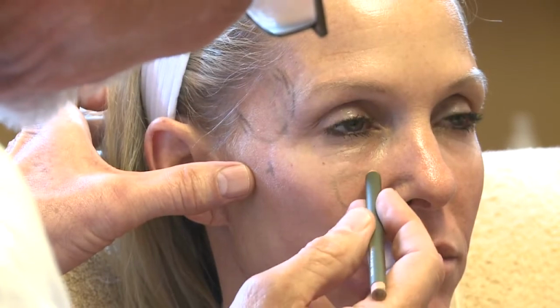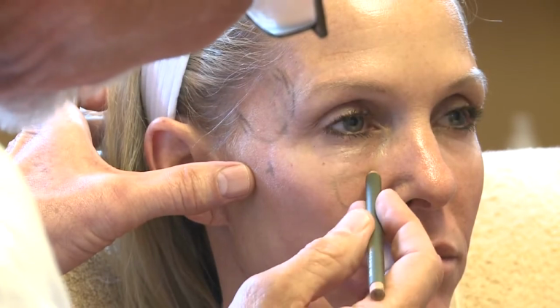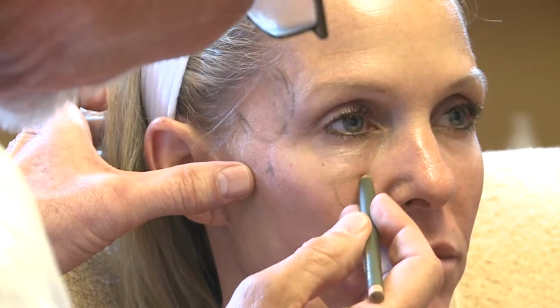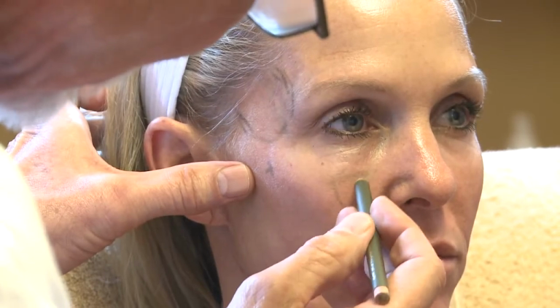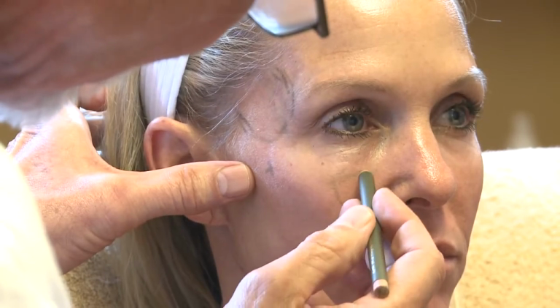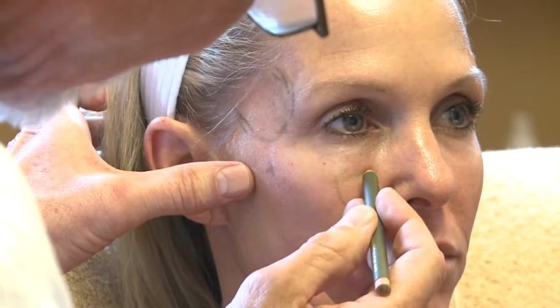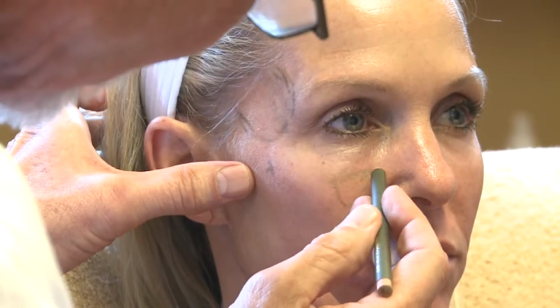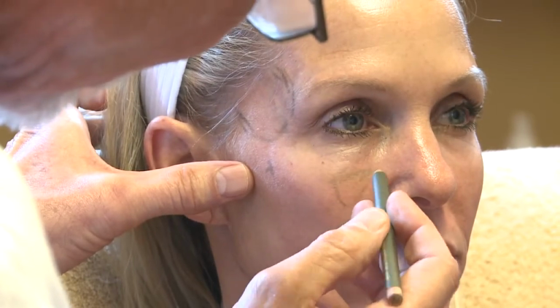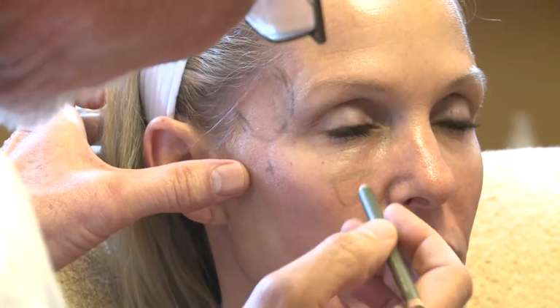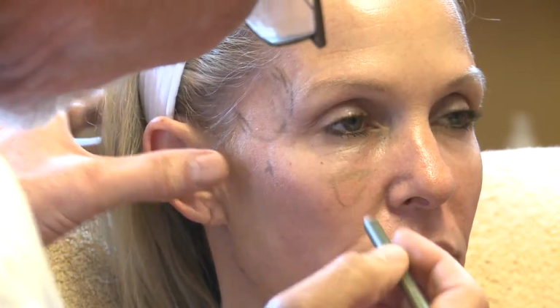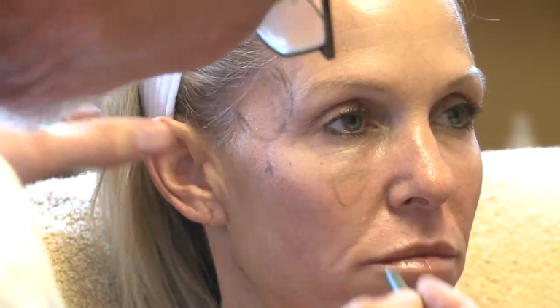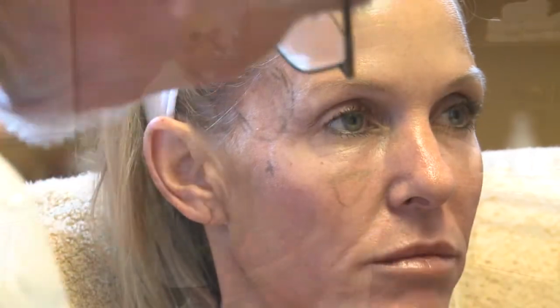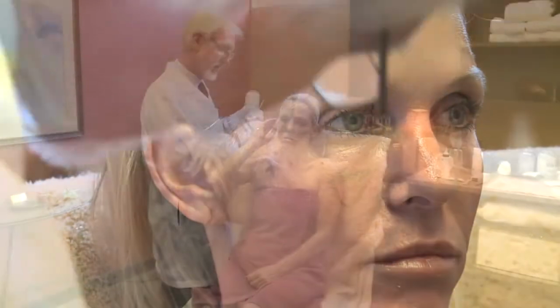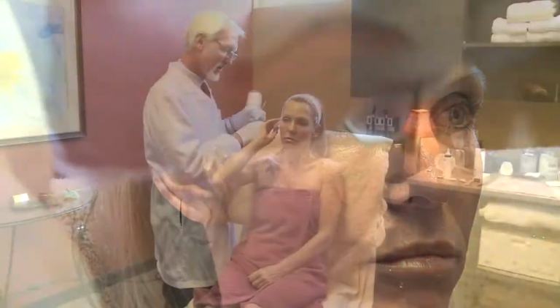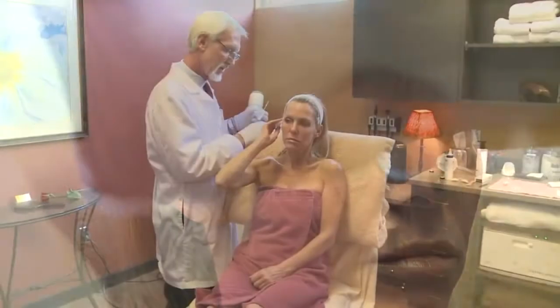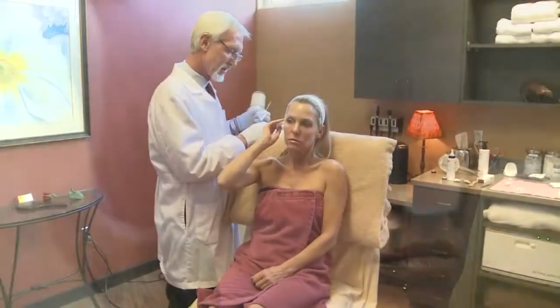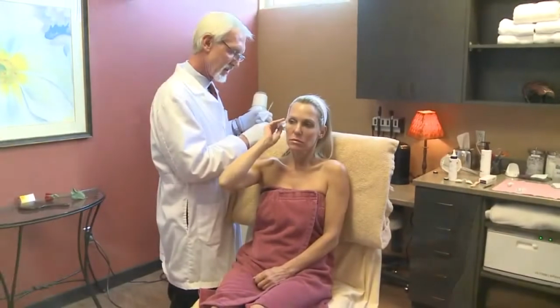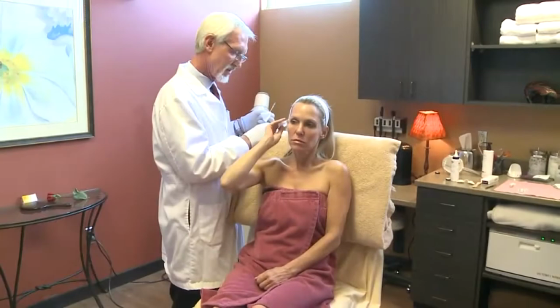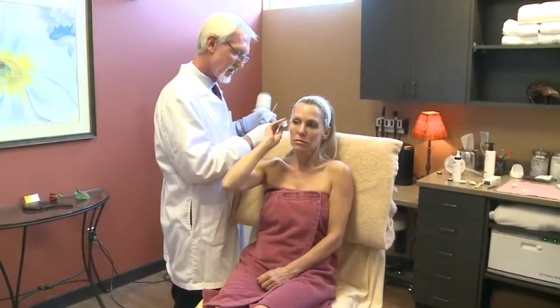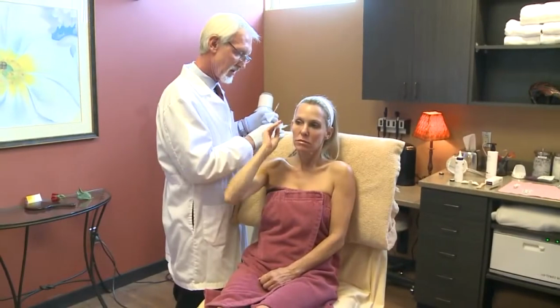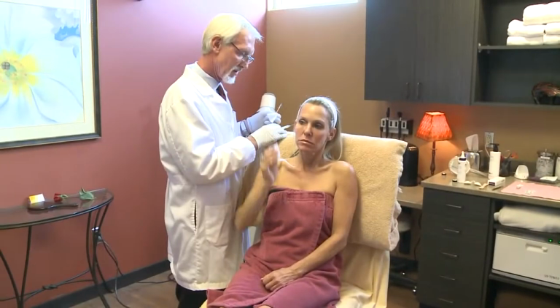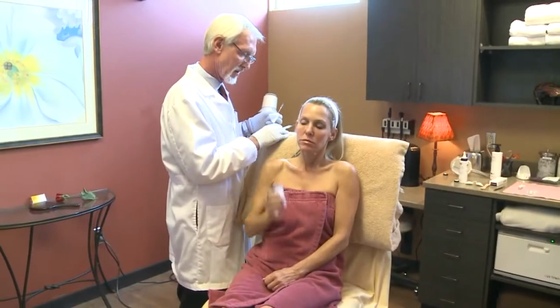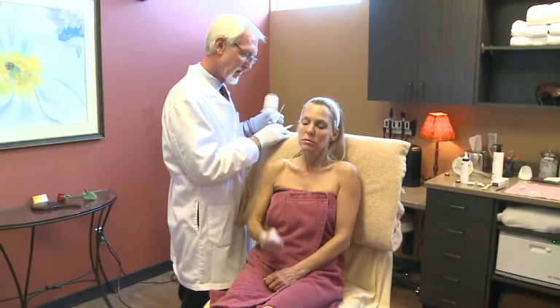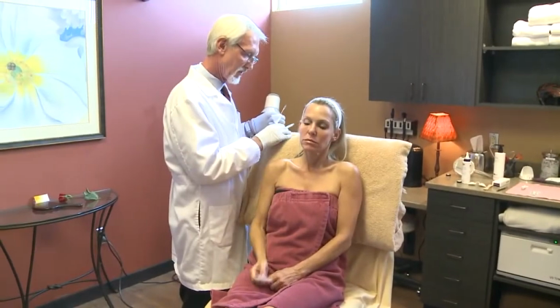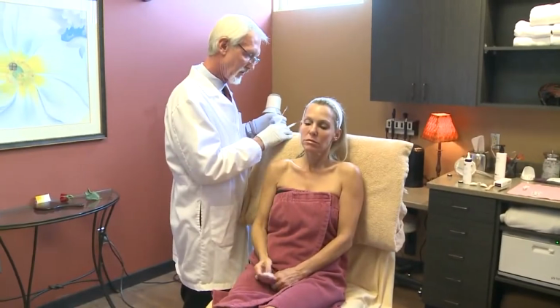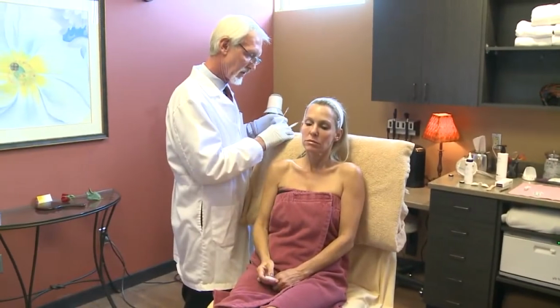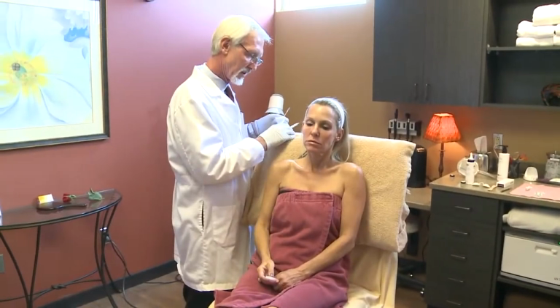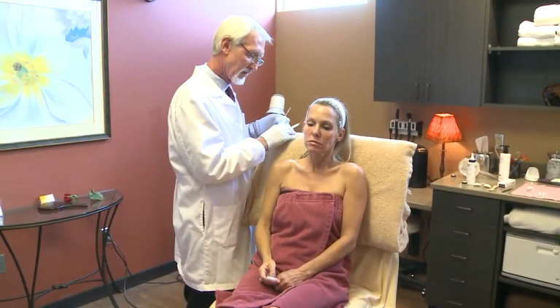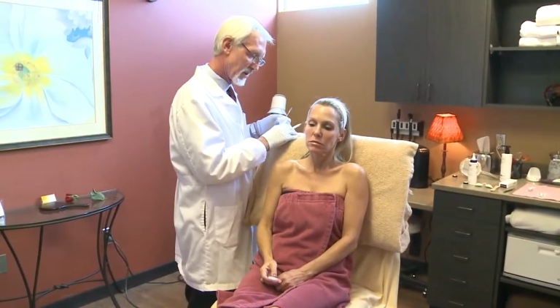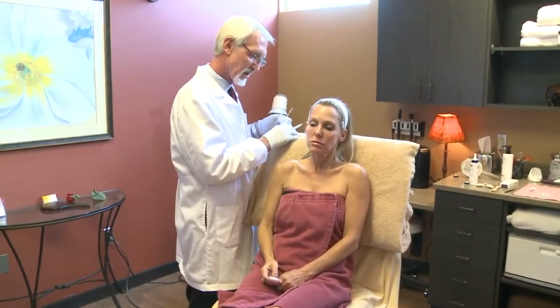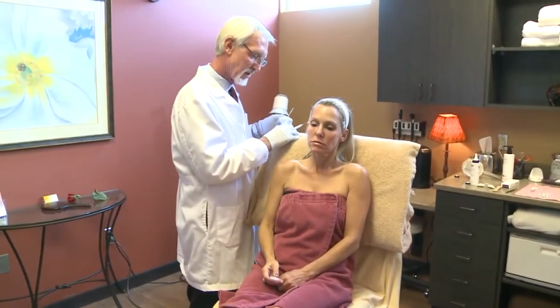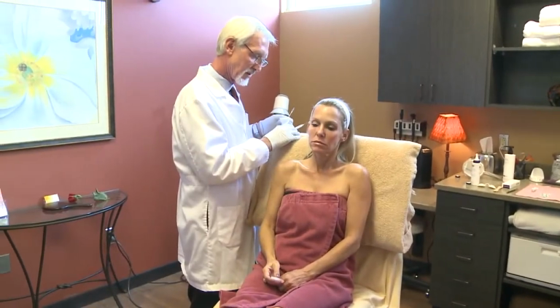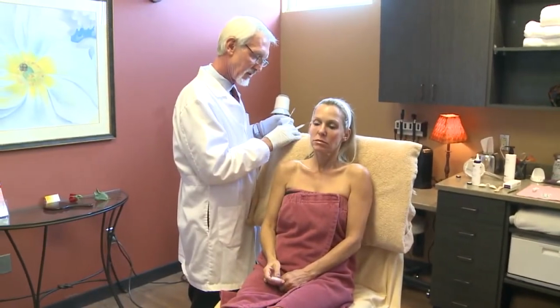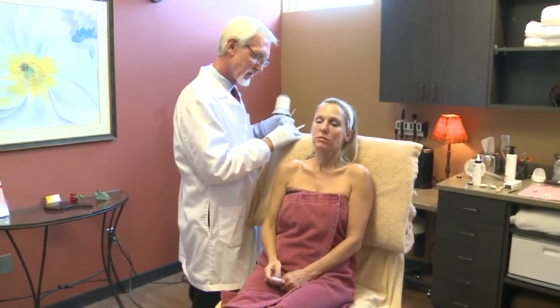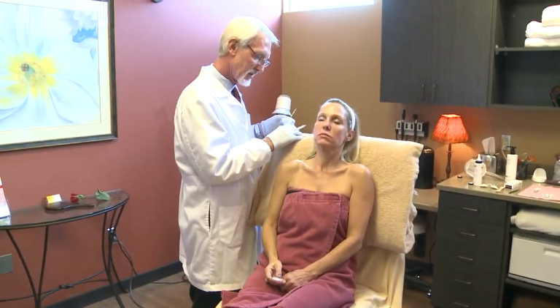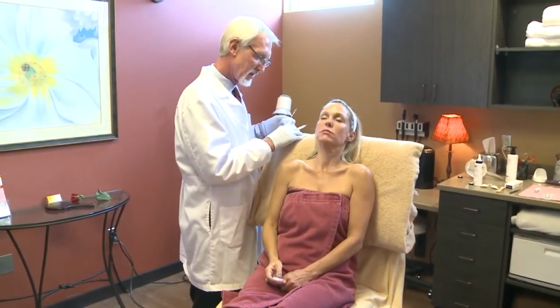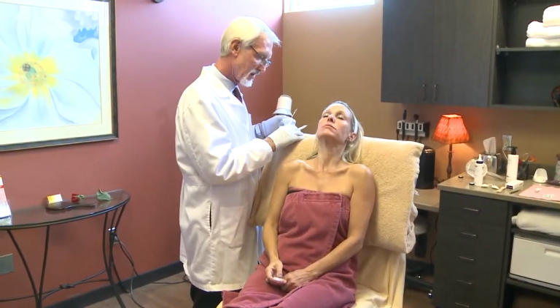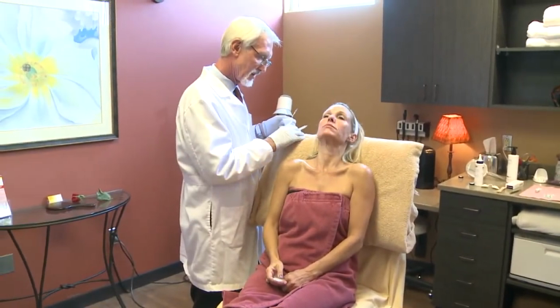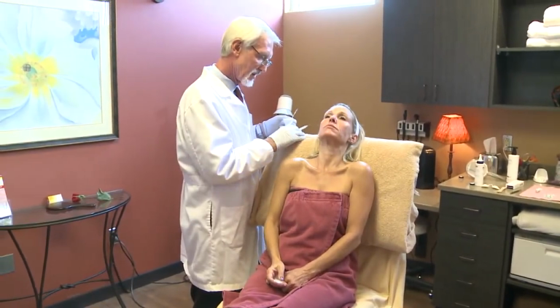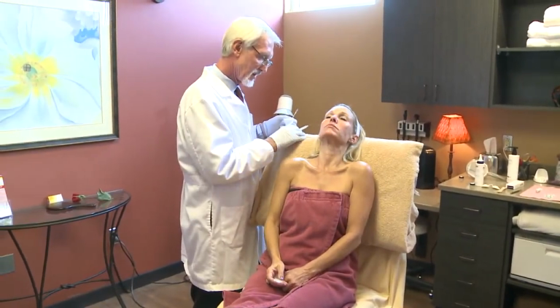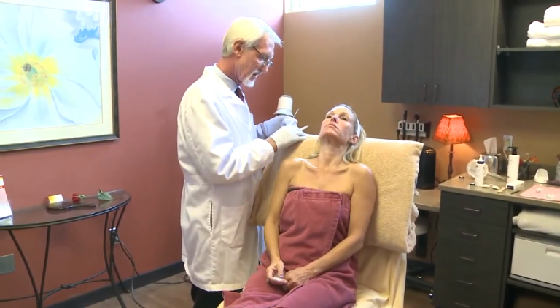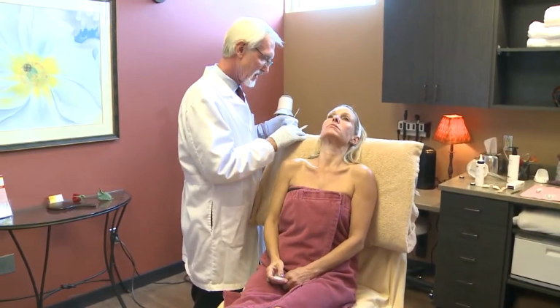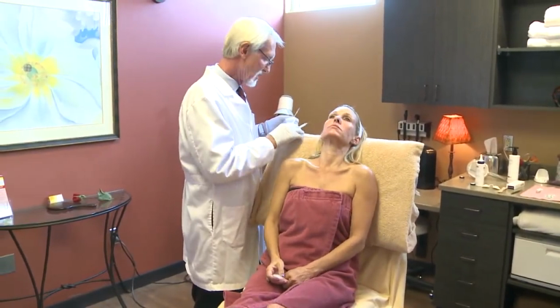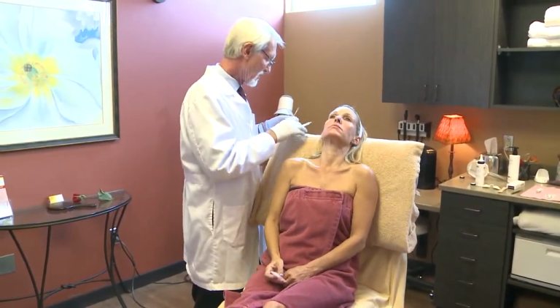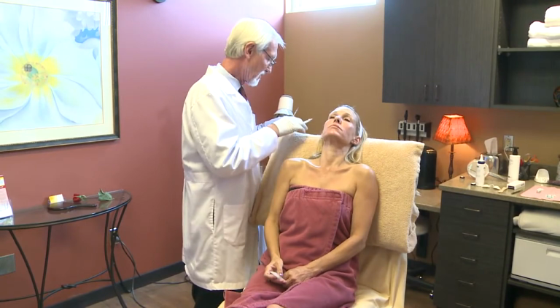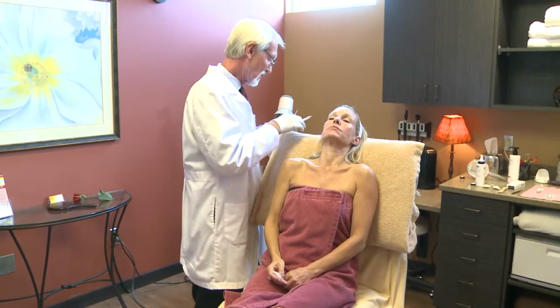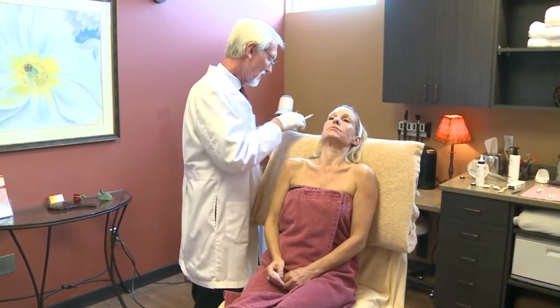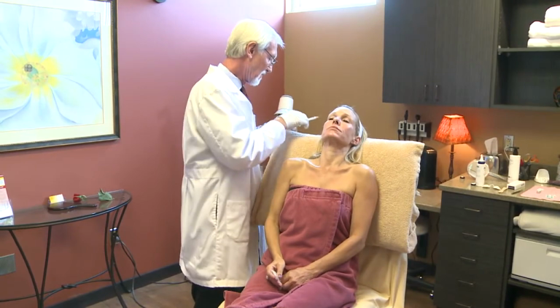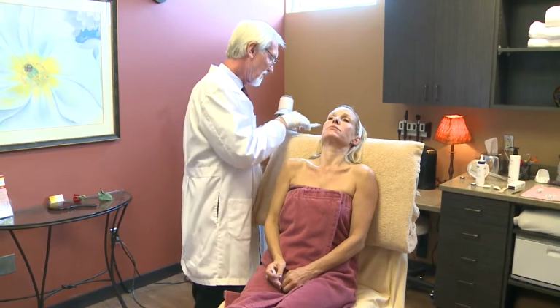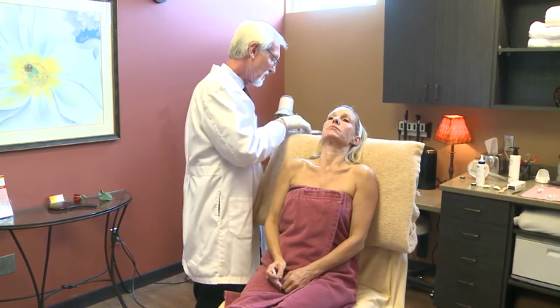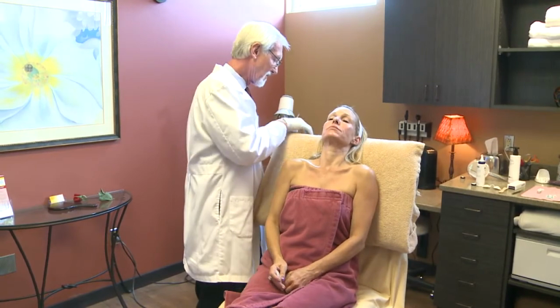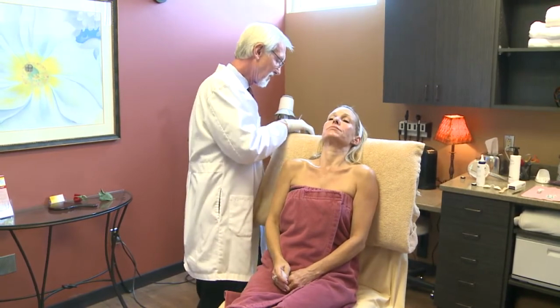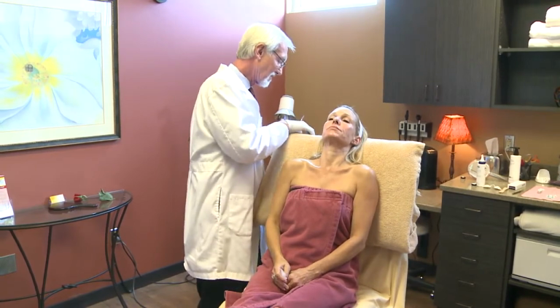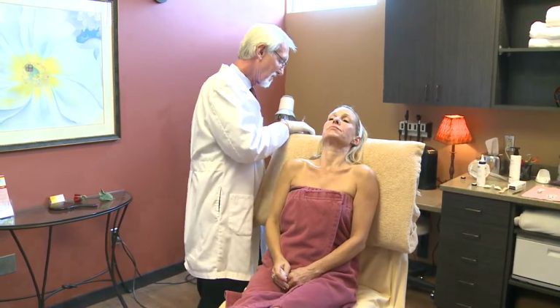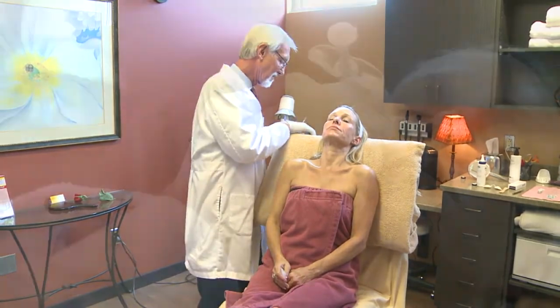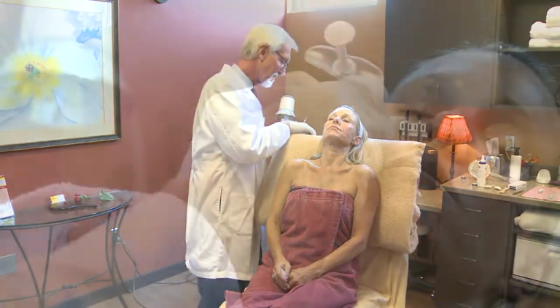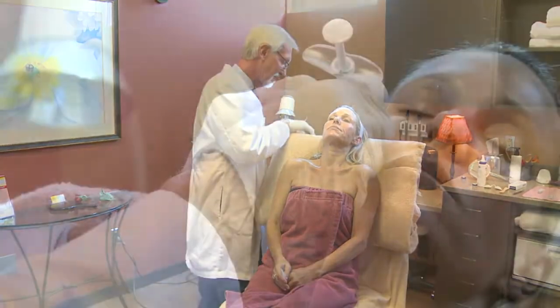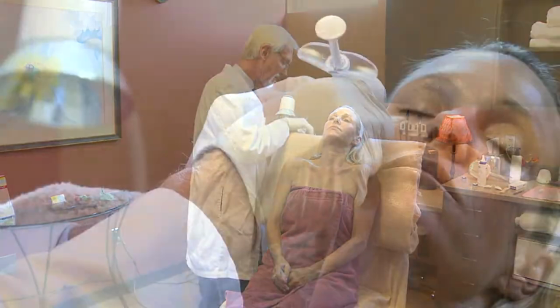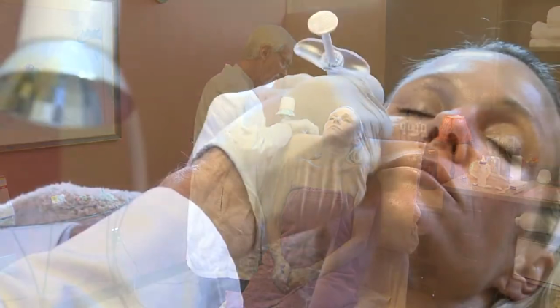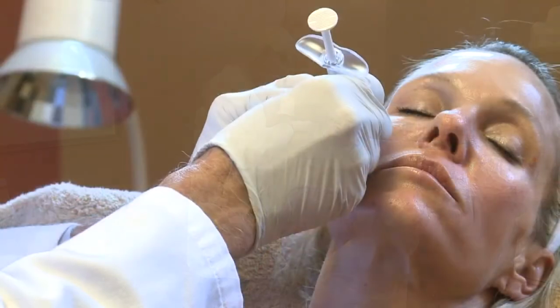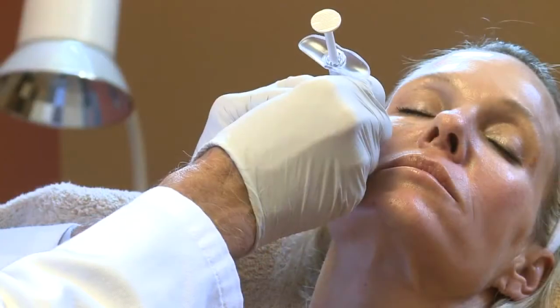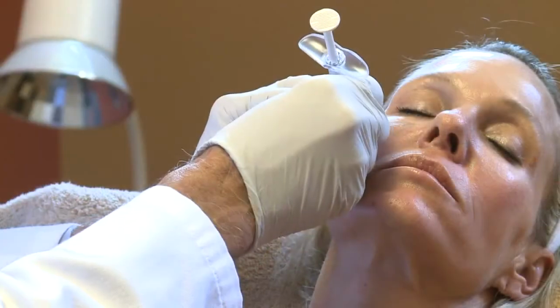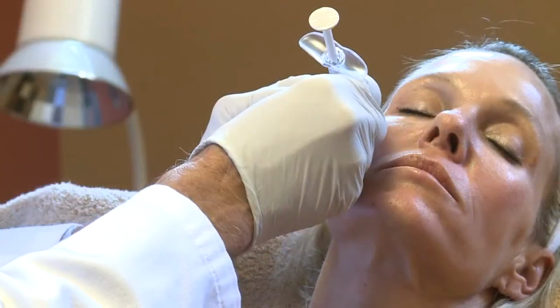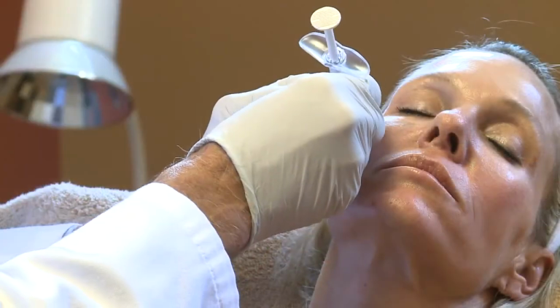which helps grow new eyelashes — longer eyelashes, thicker eyelashes.